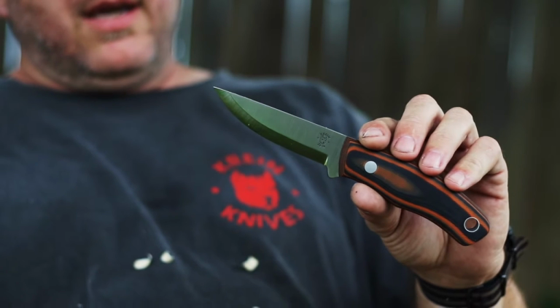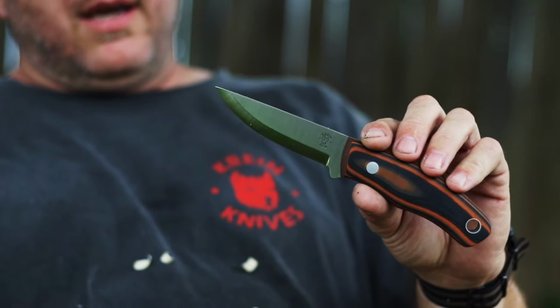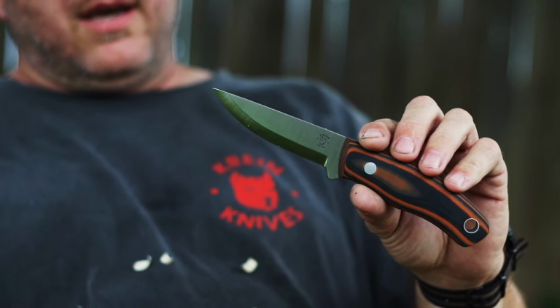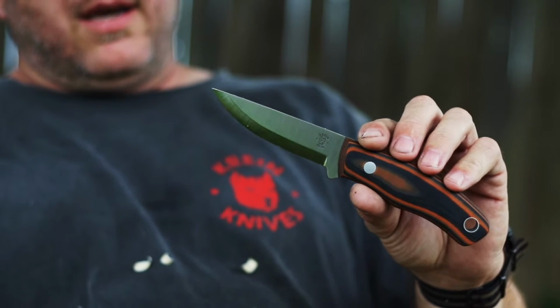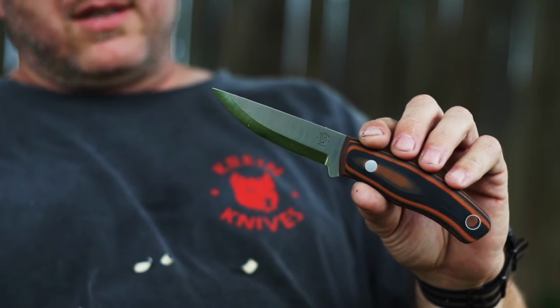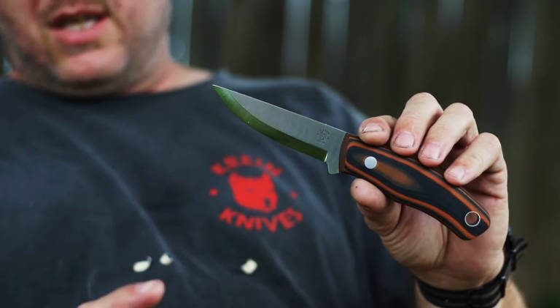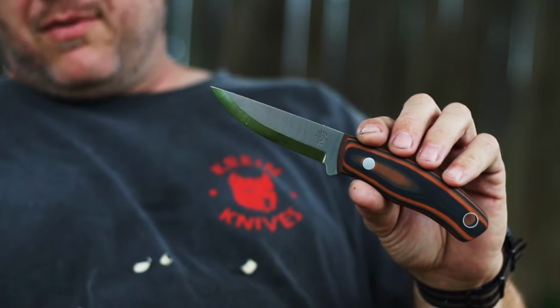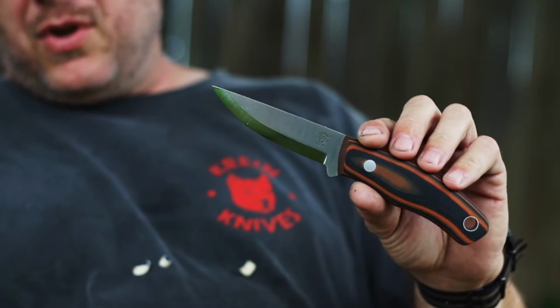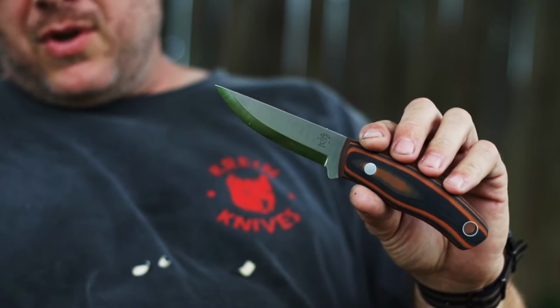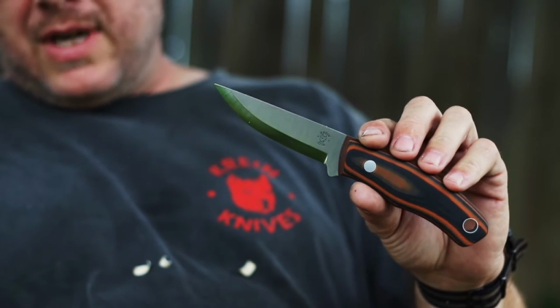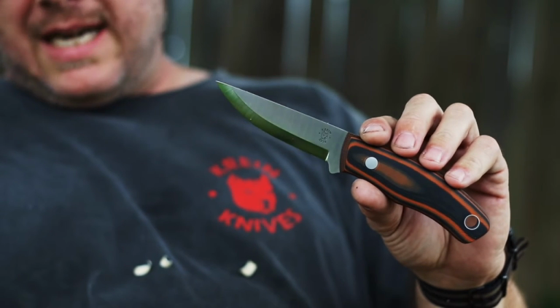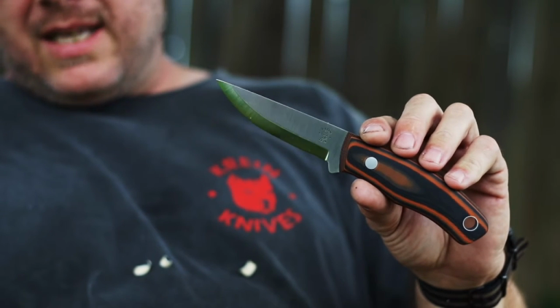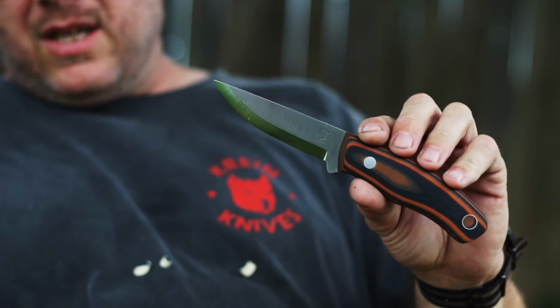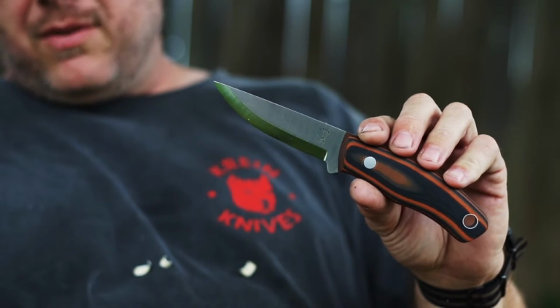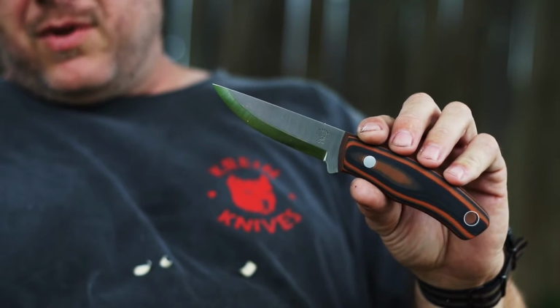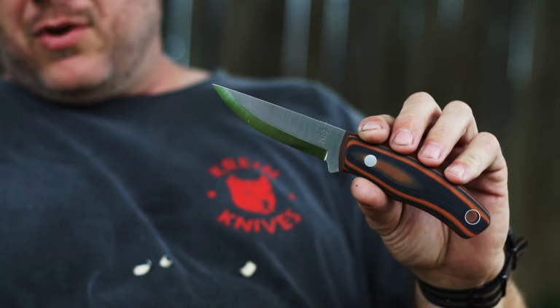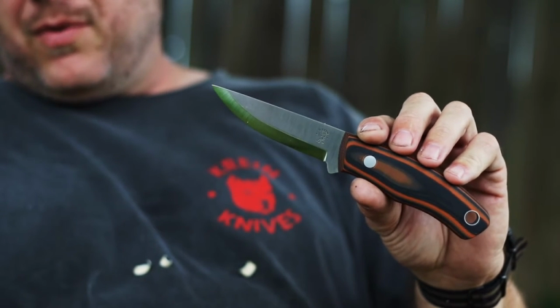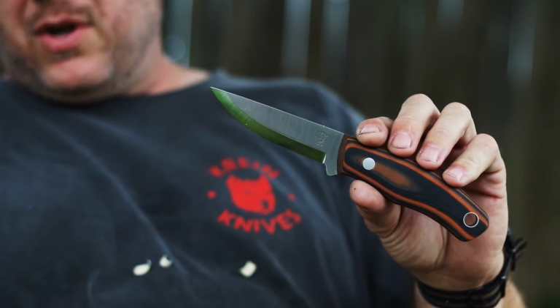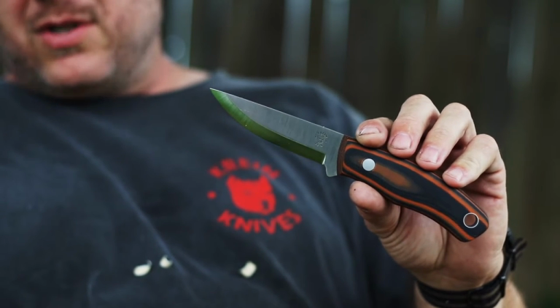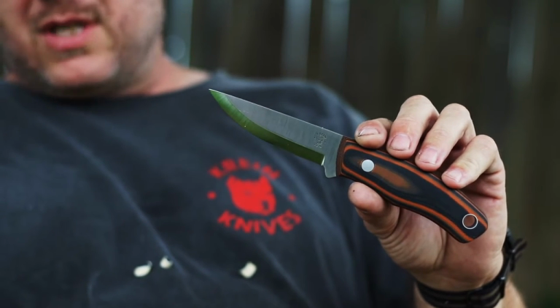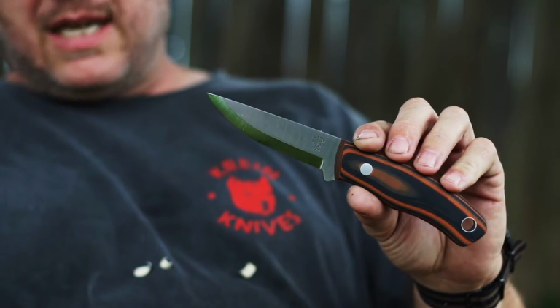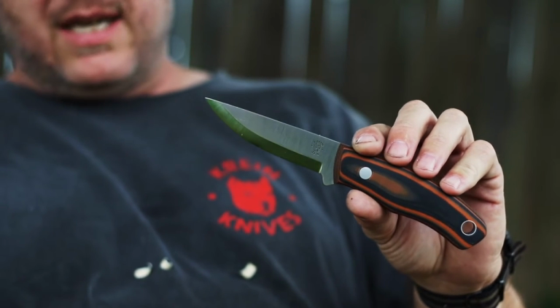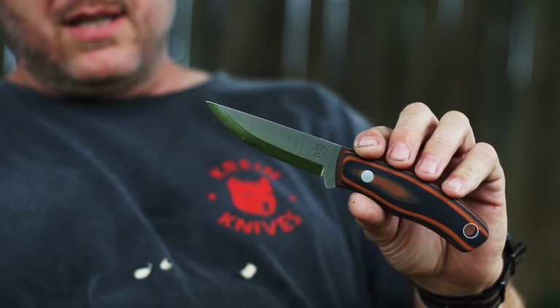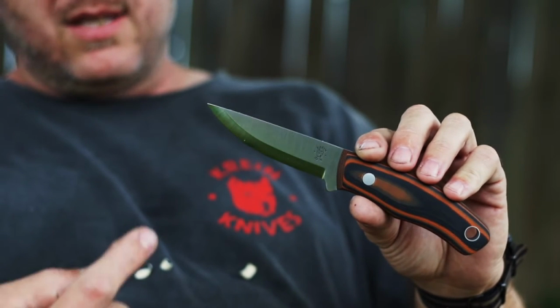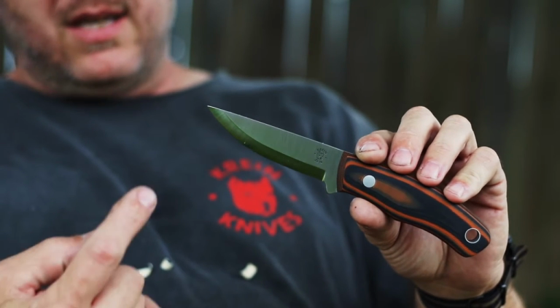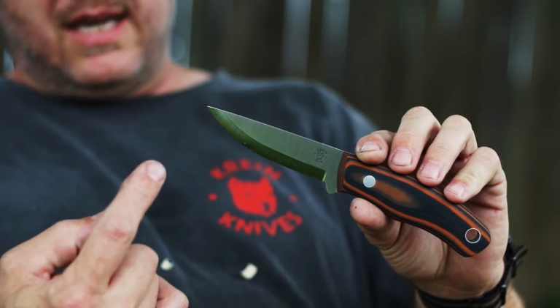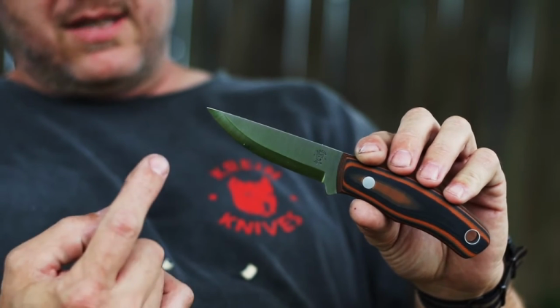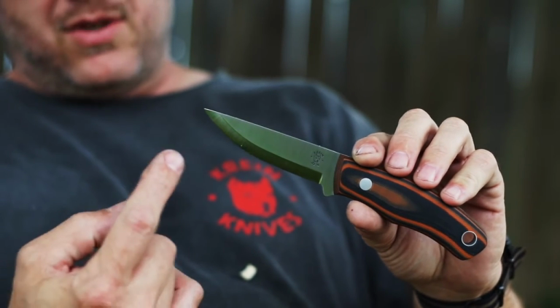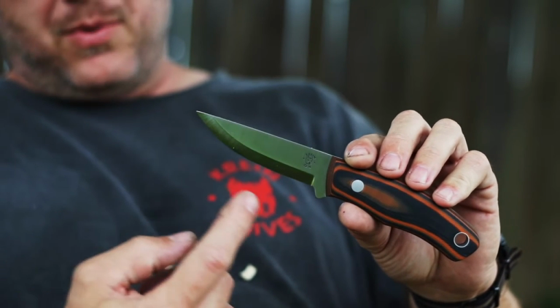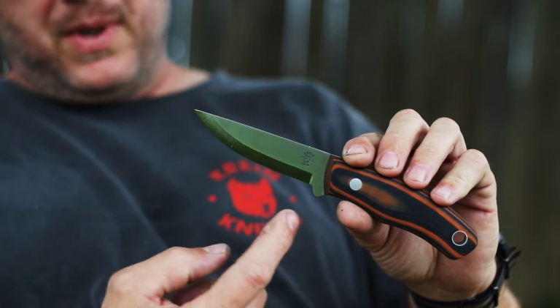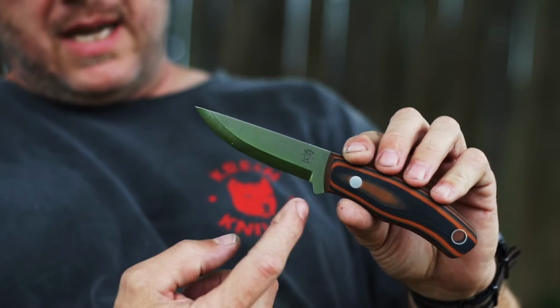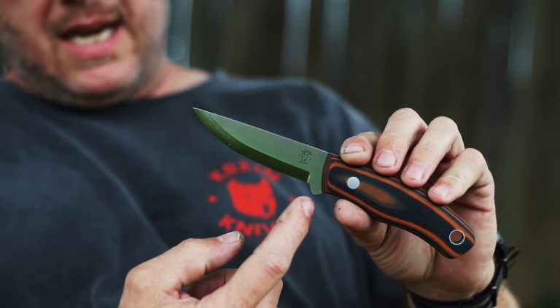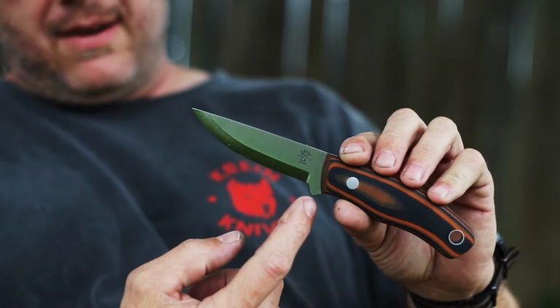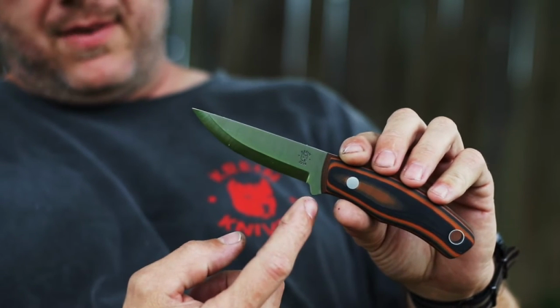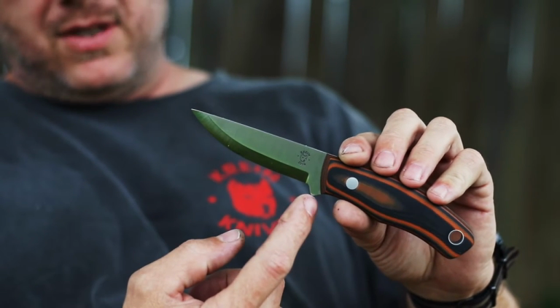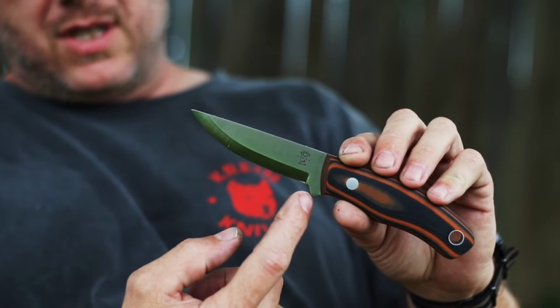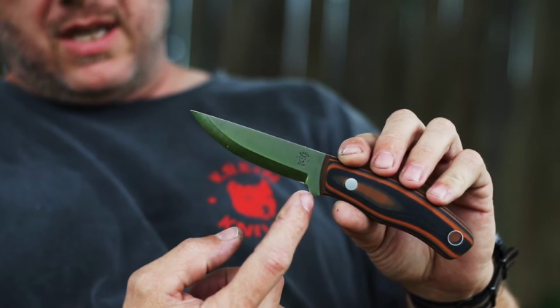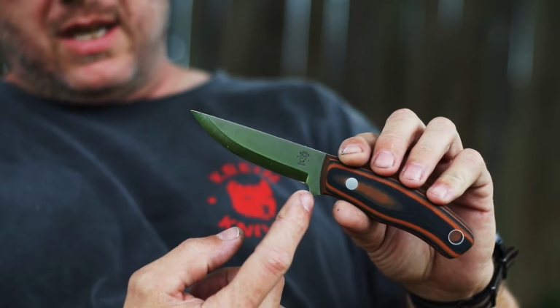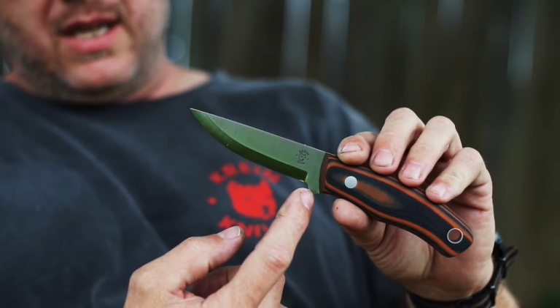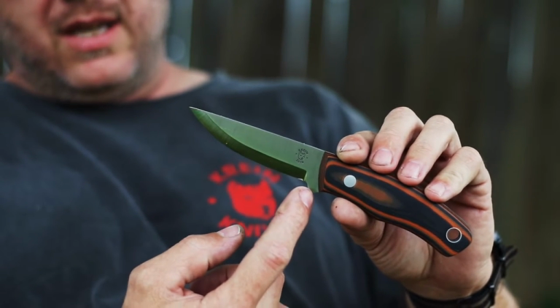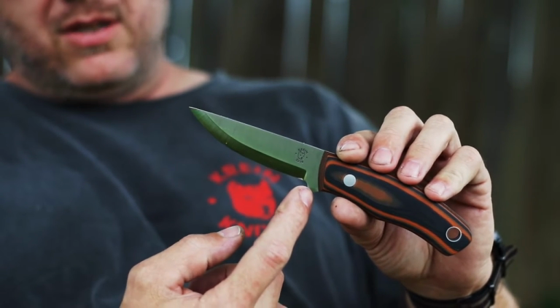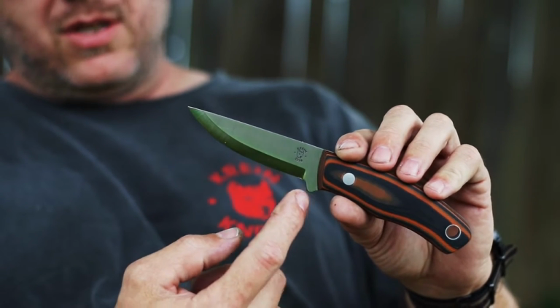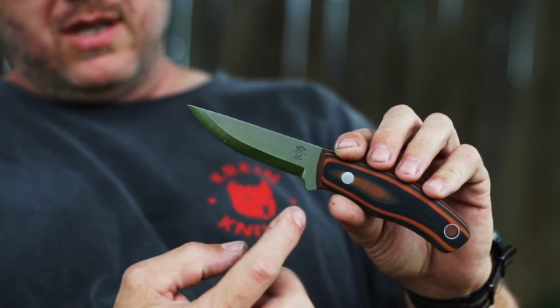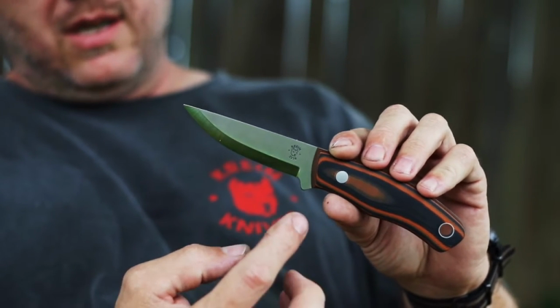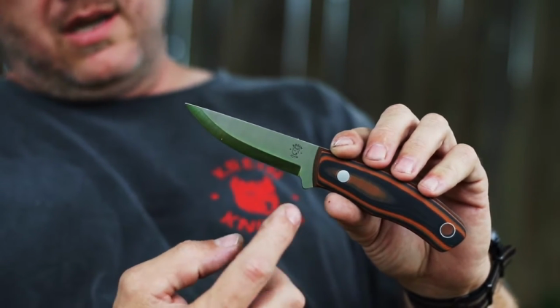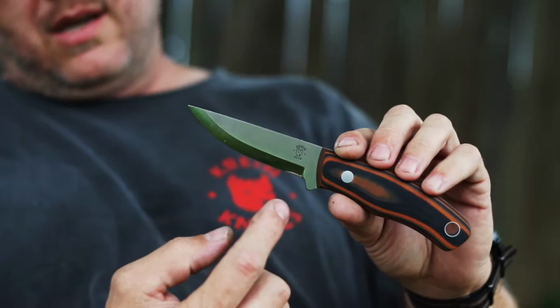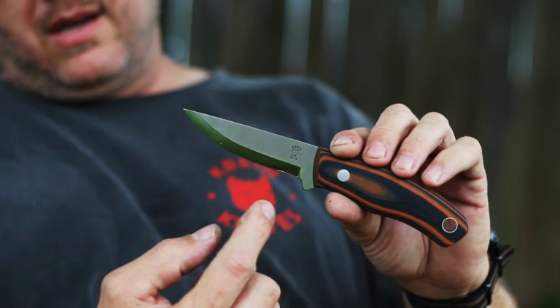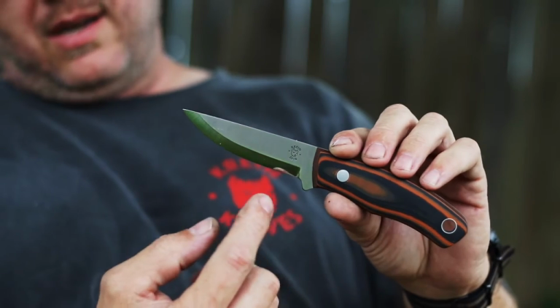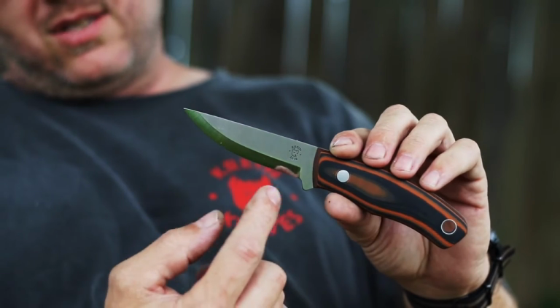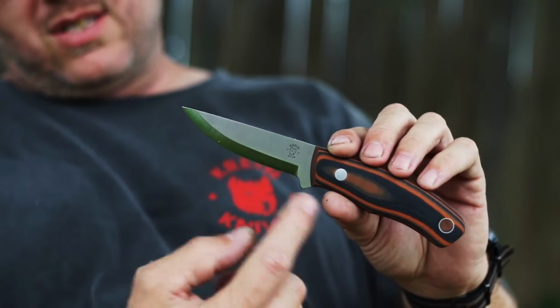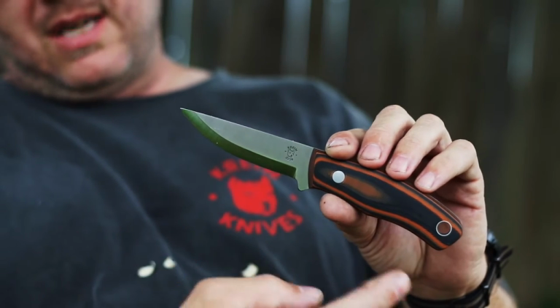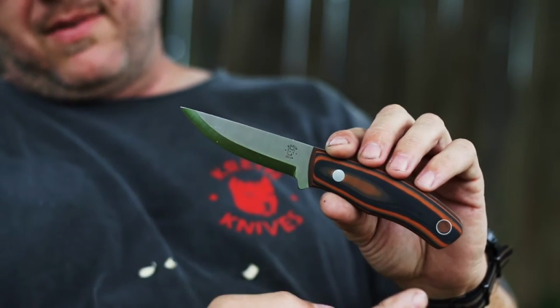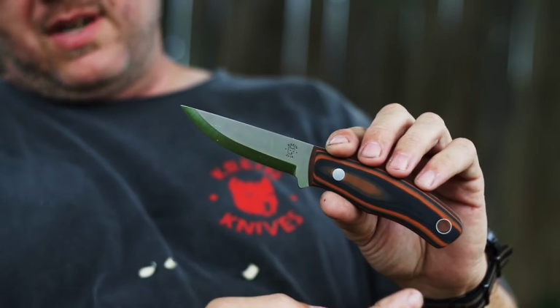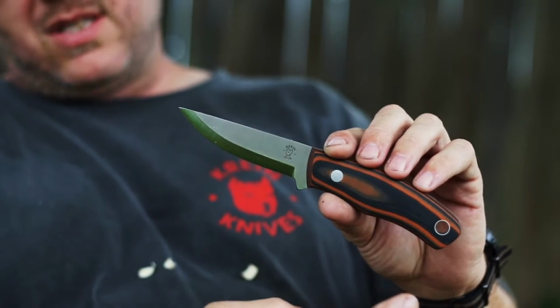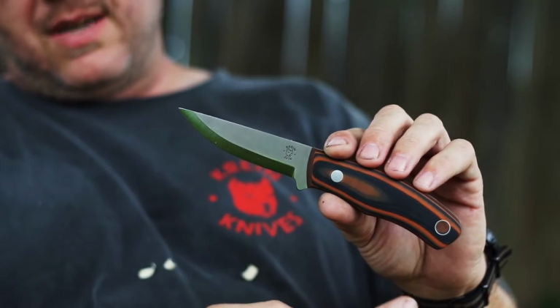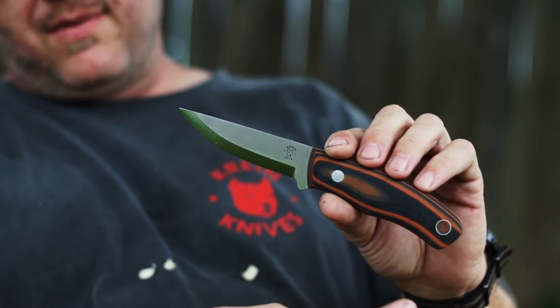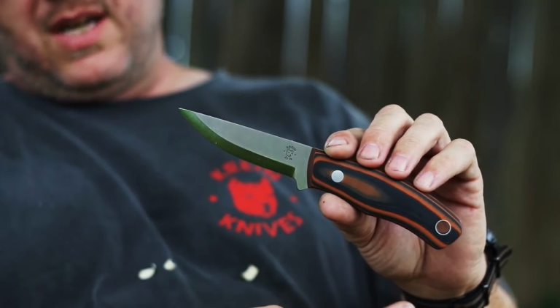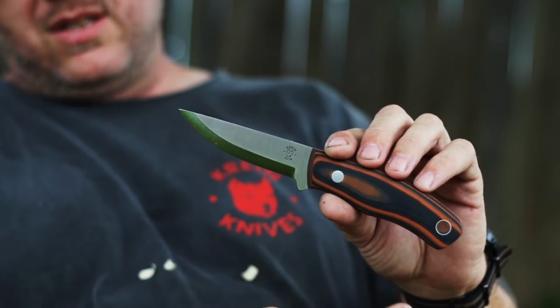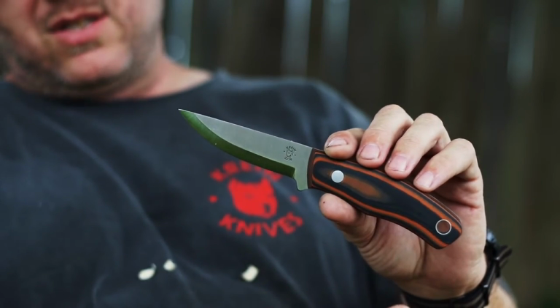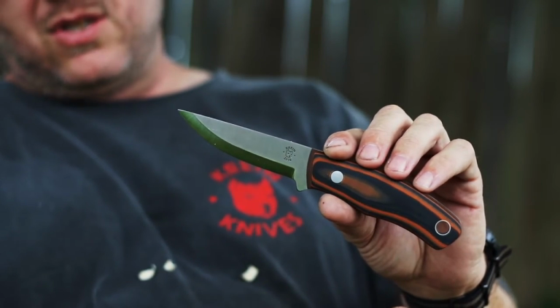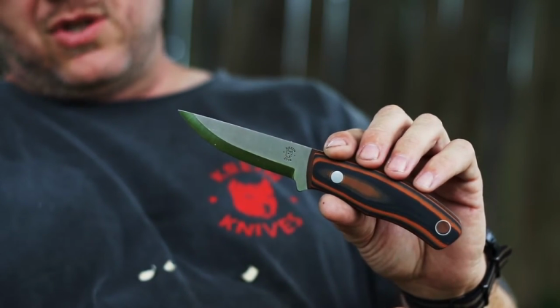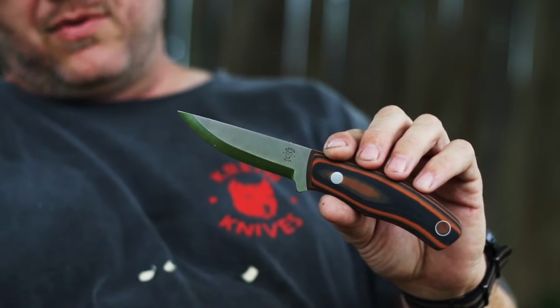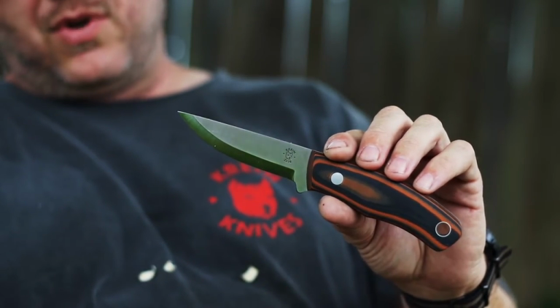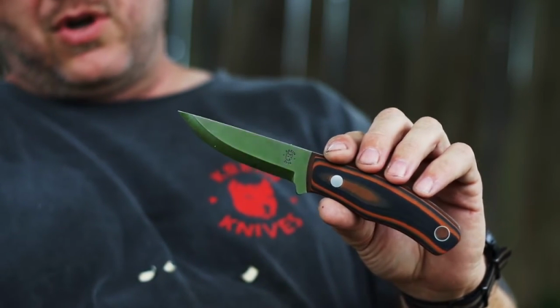To give you an idea of the overall size, it has a 3 and a half inch cutting edge and it's 7 and 7/8 inch overall.